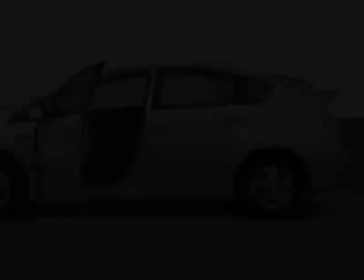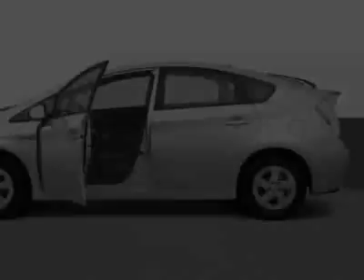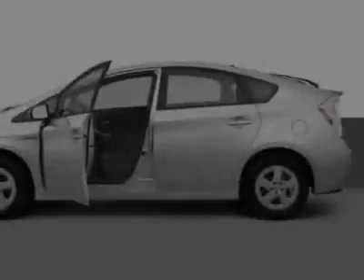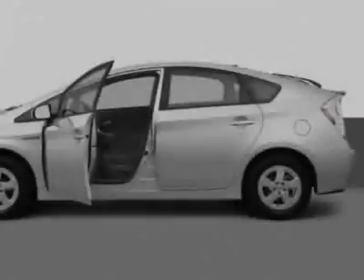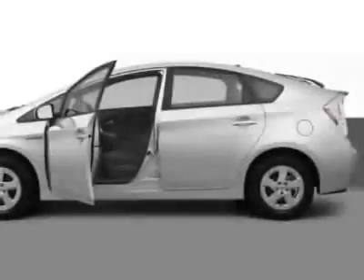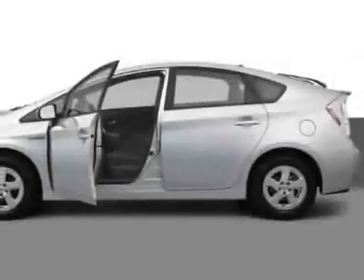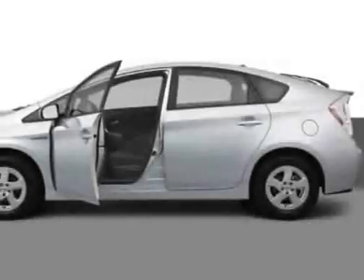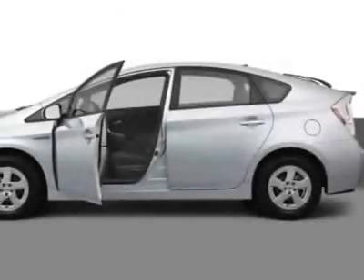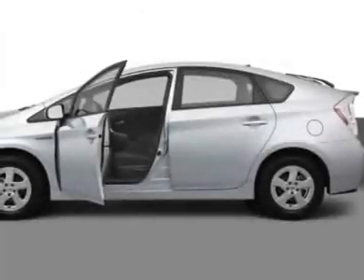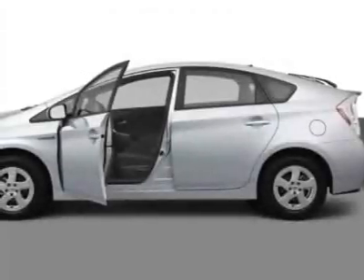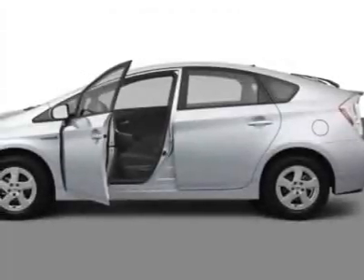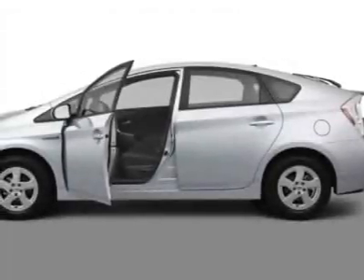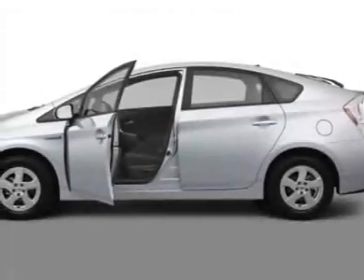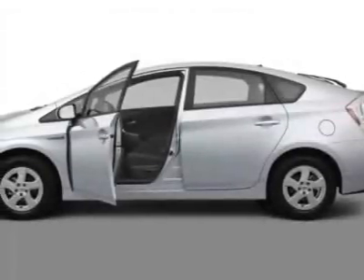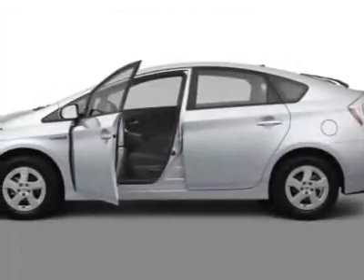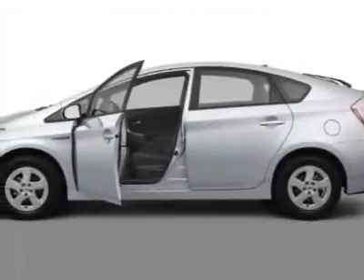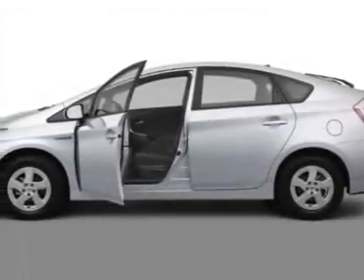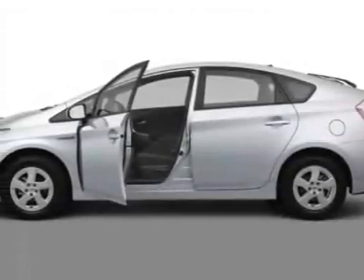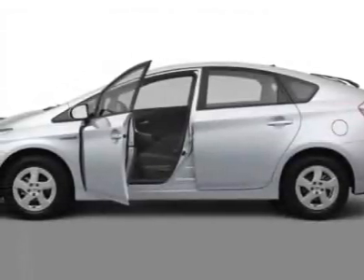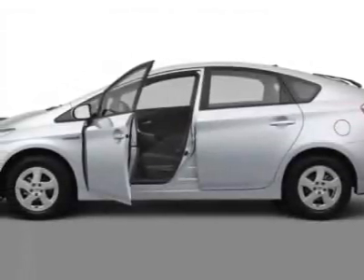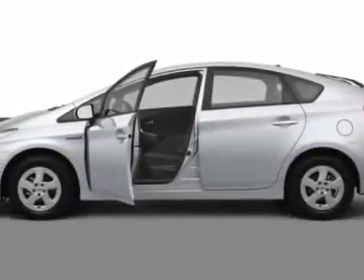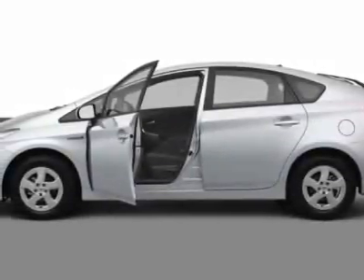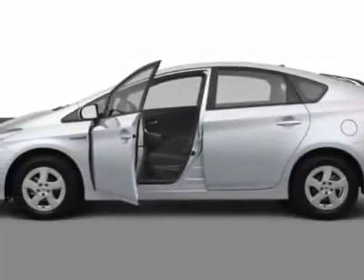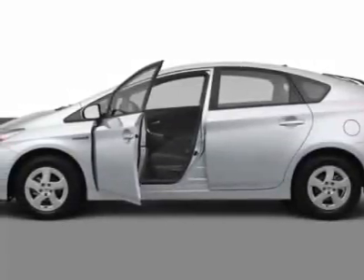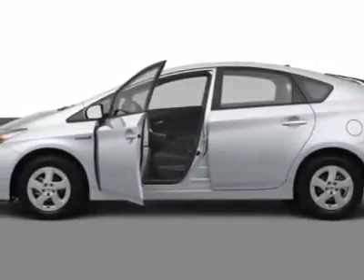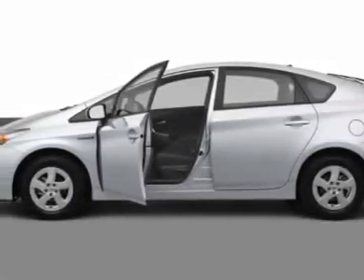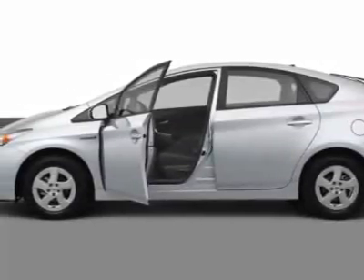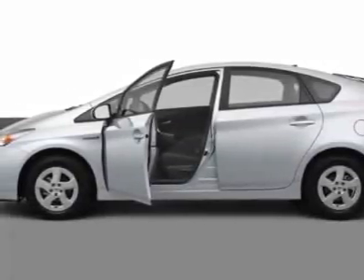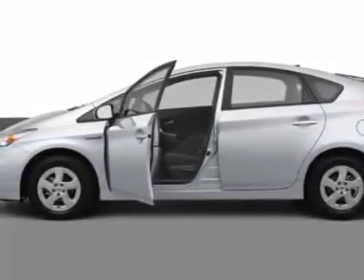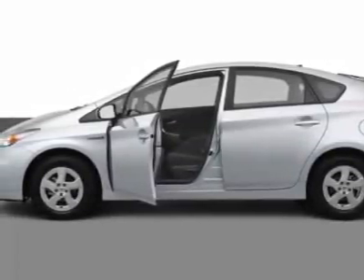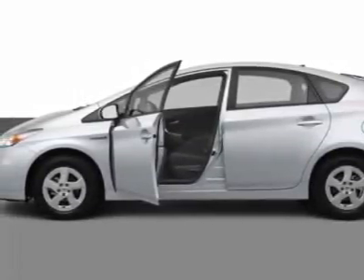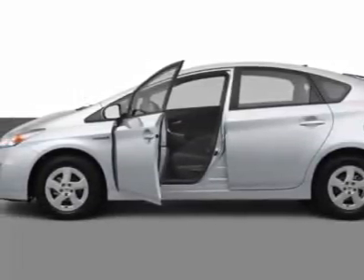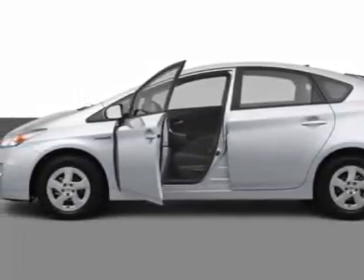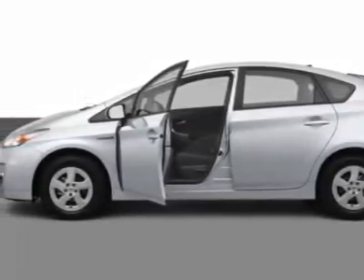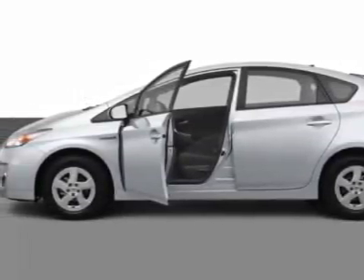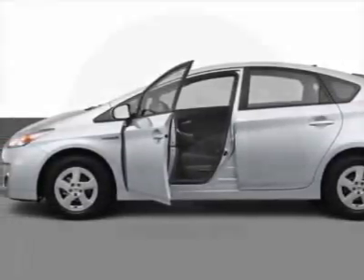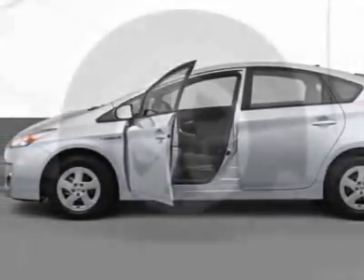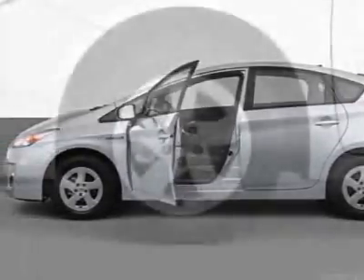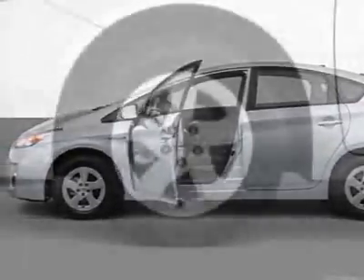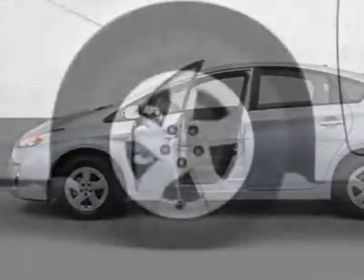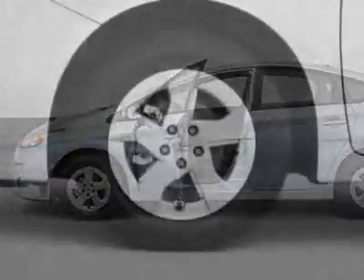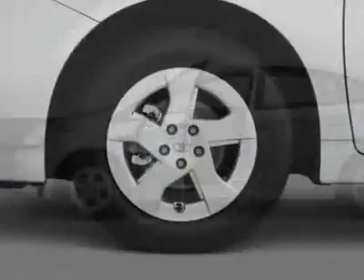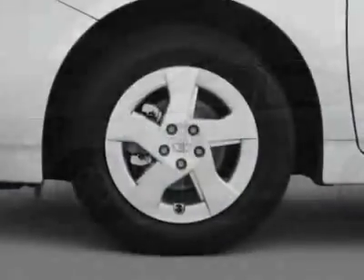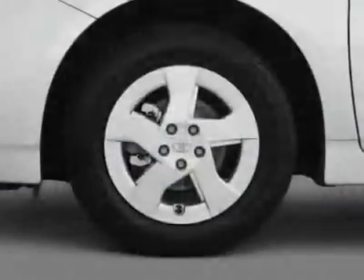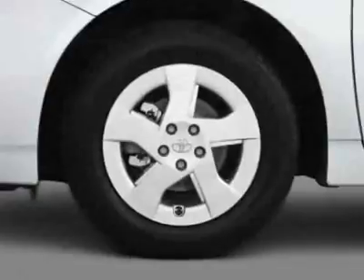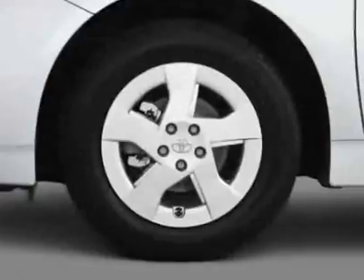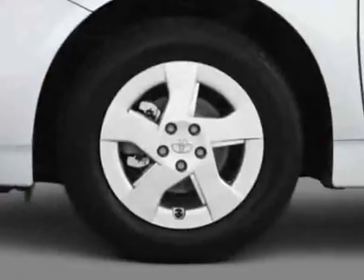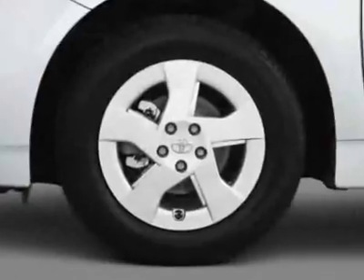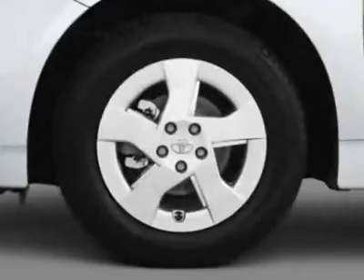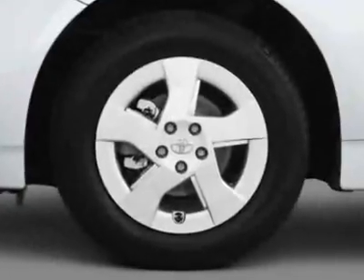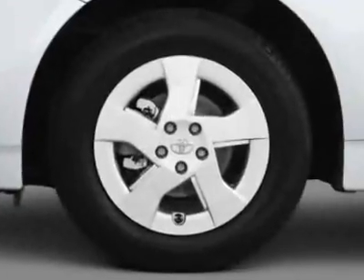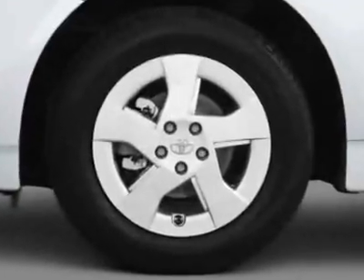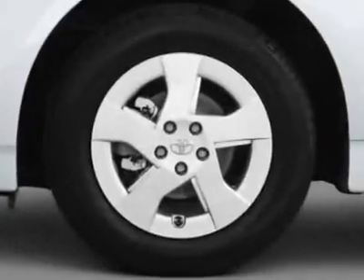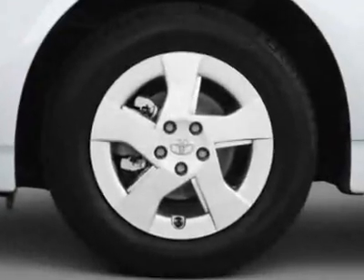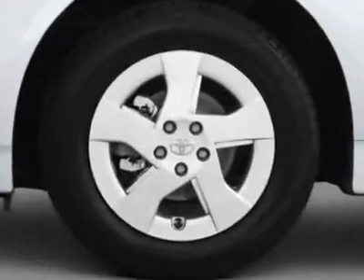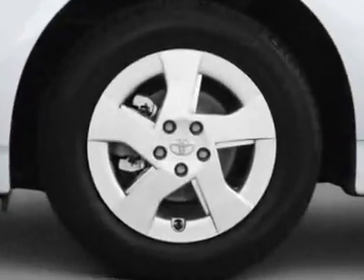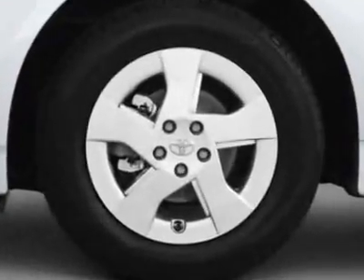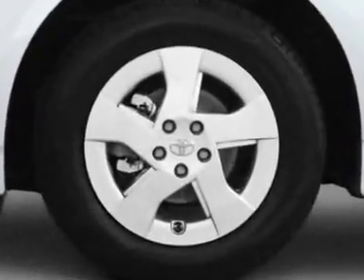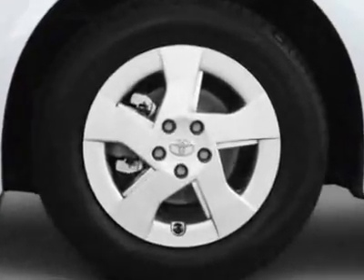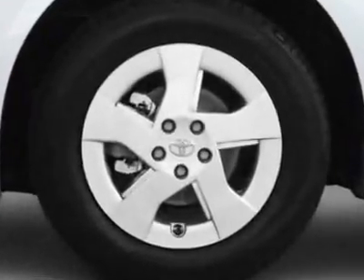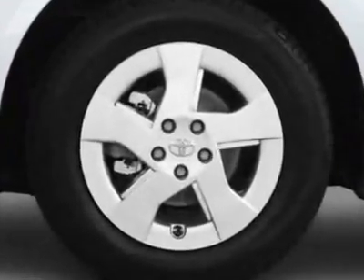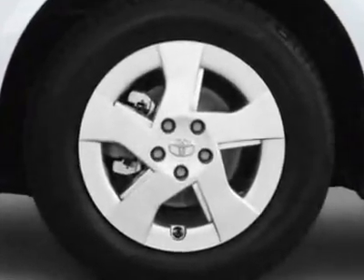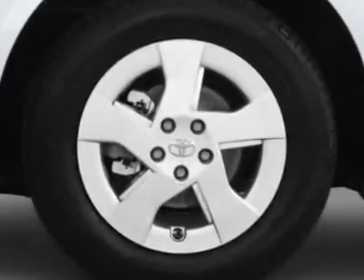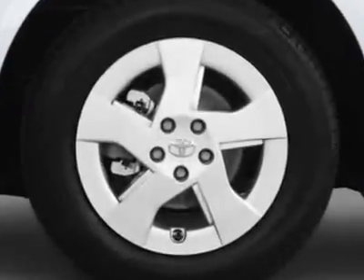Look at this new 2011 Toyota Prius. For your protection, this vehicle has a full factory warranty.